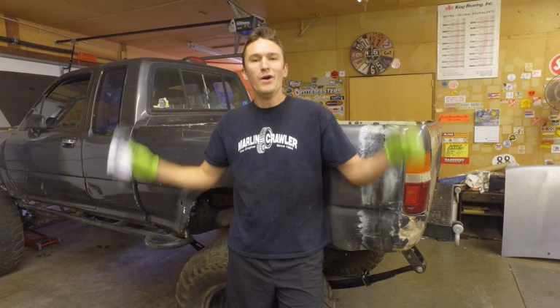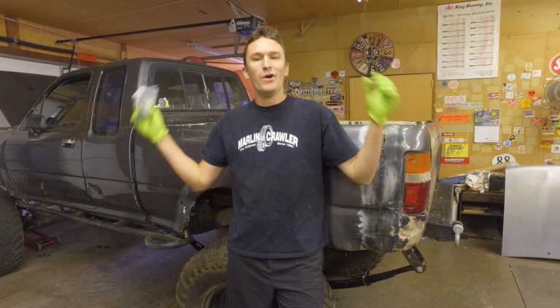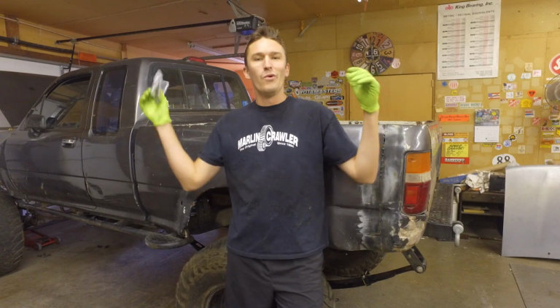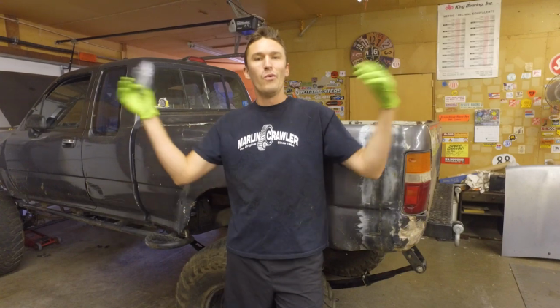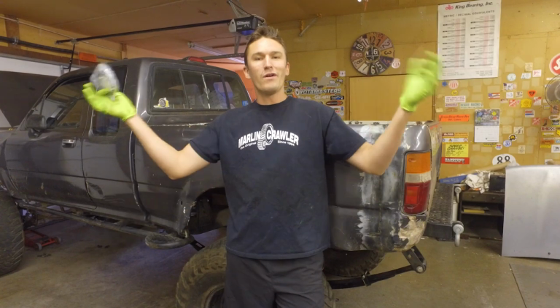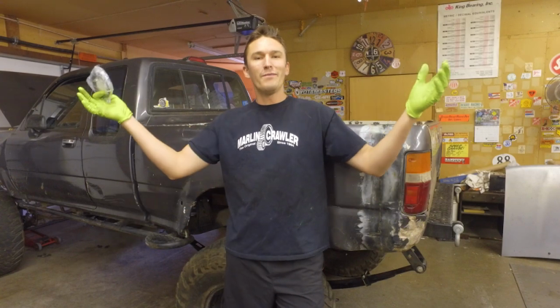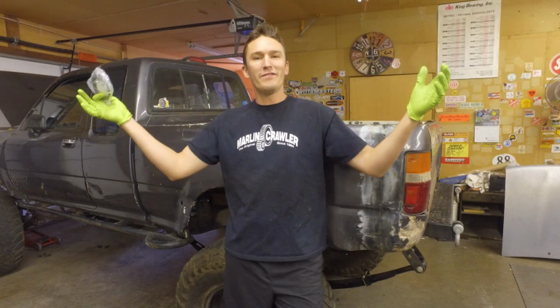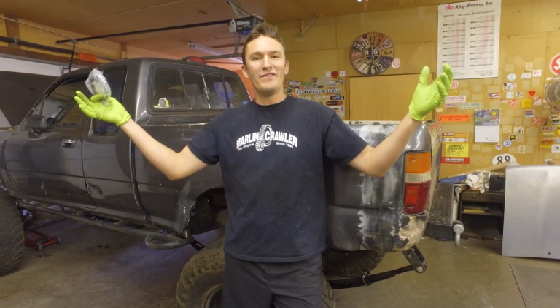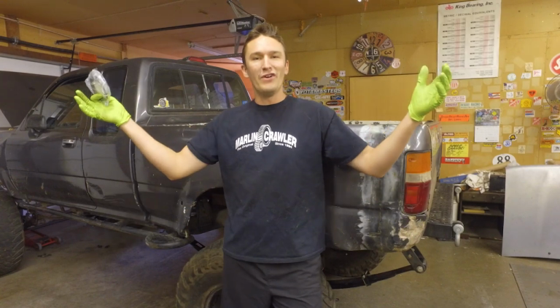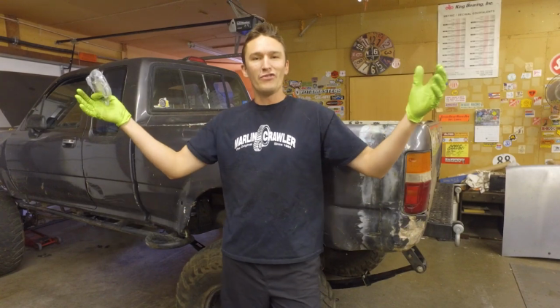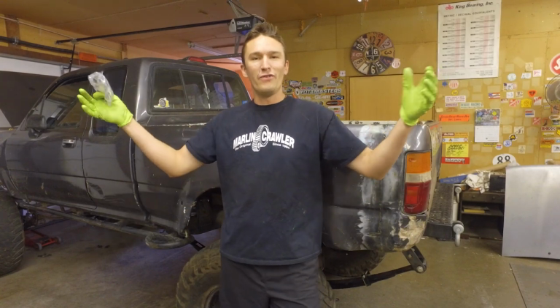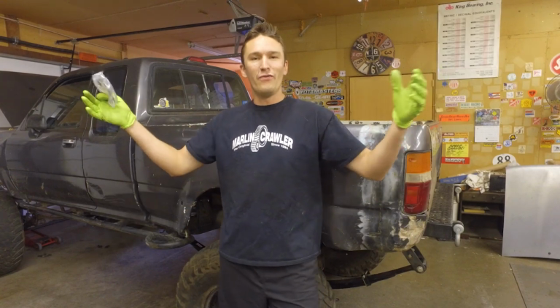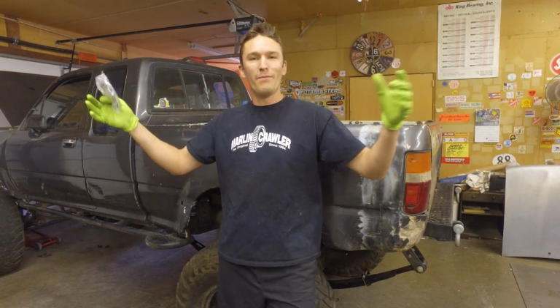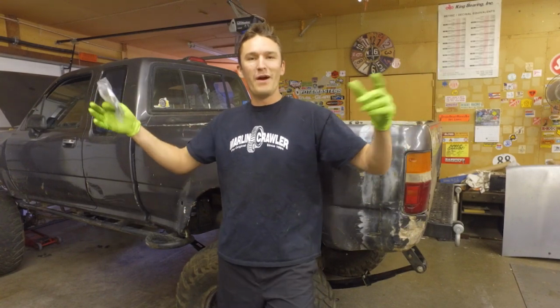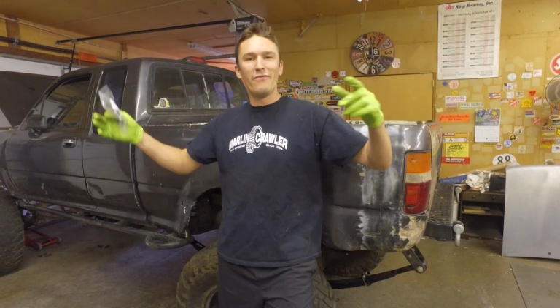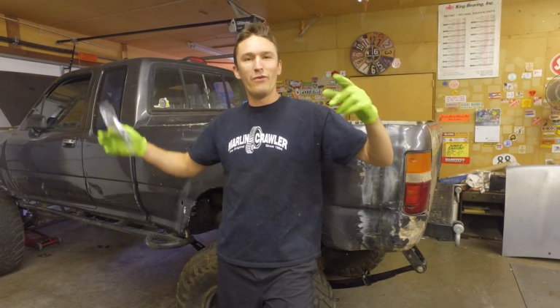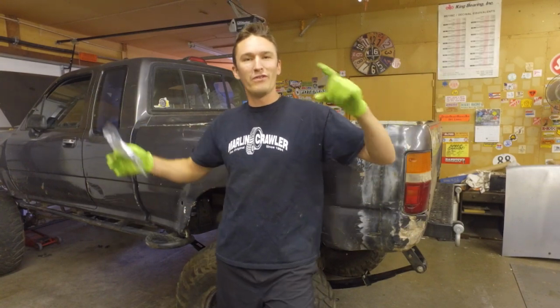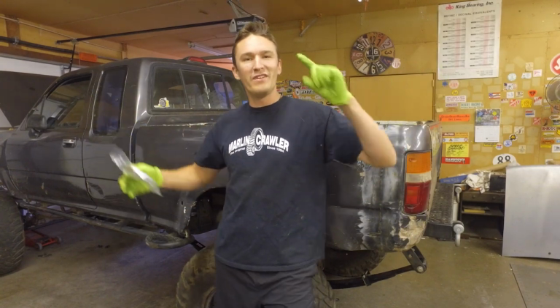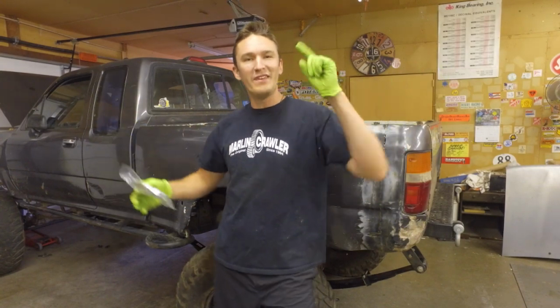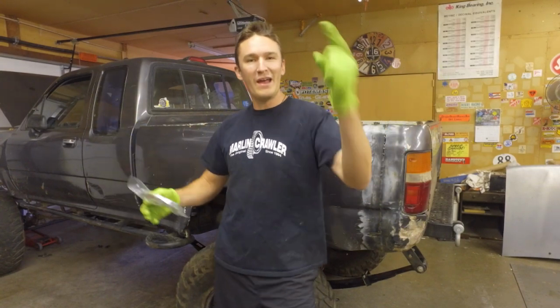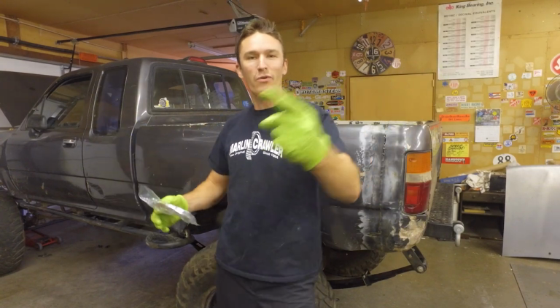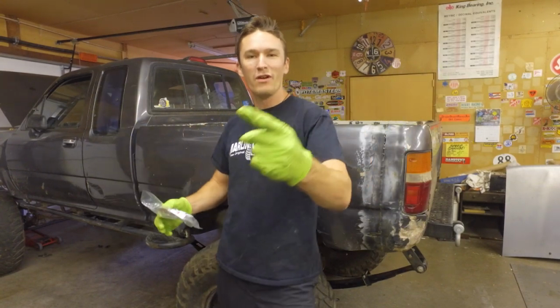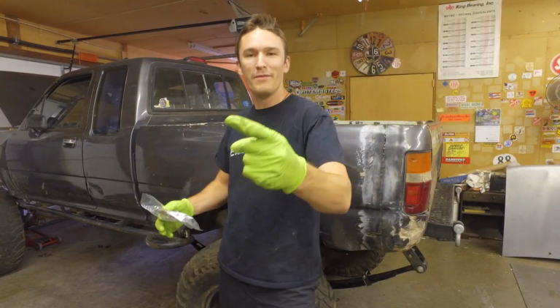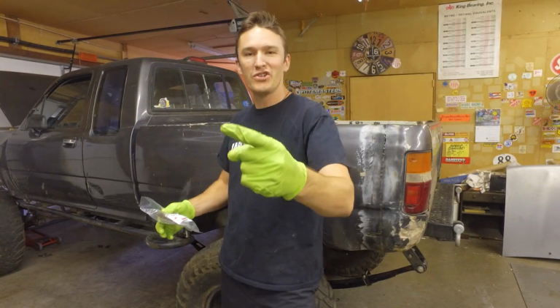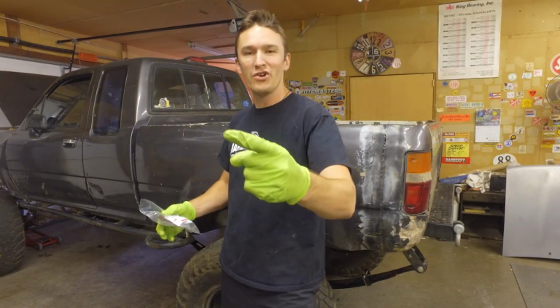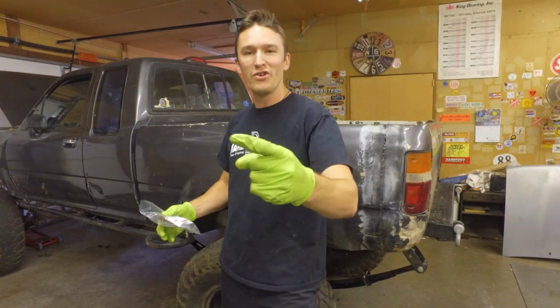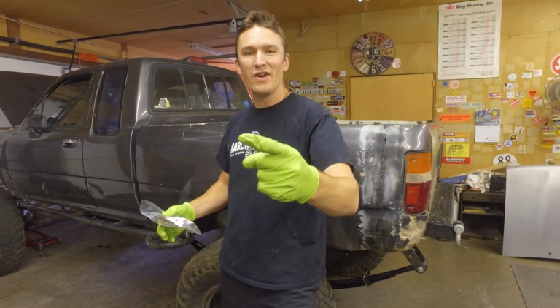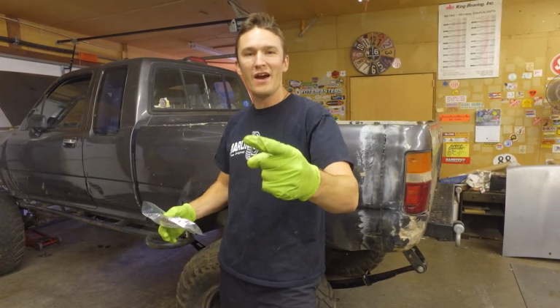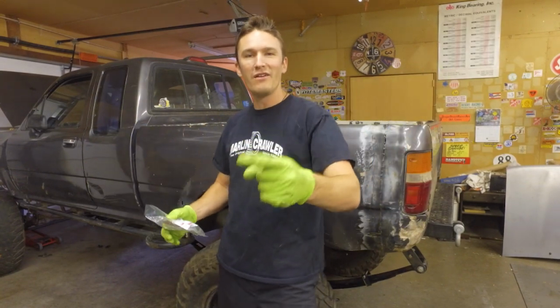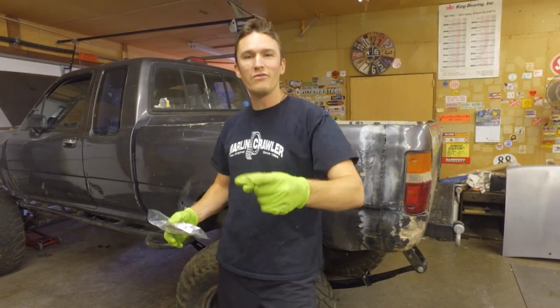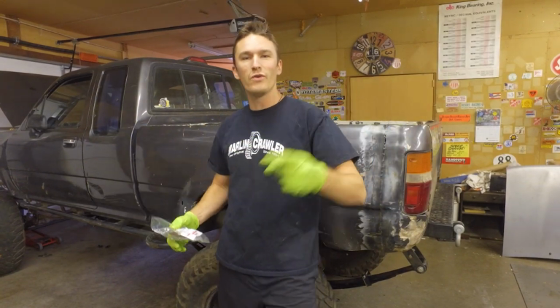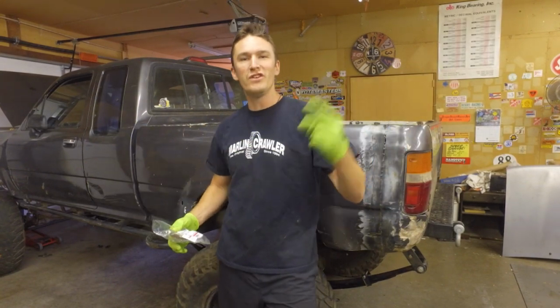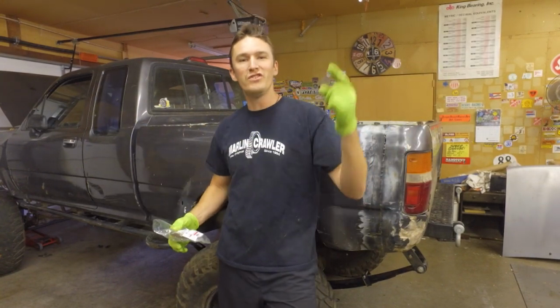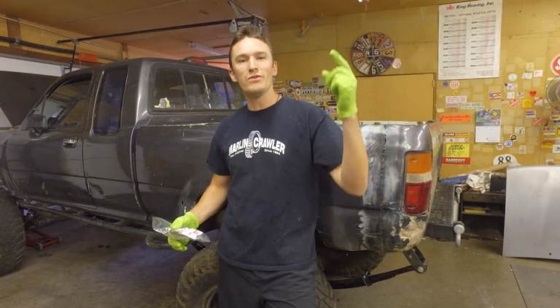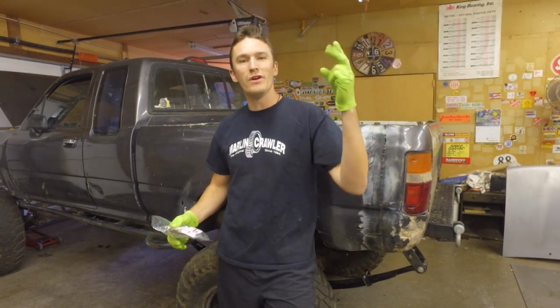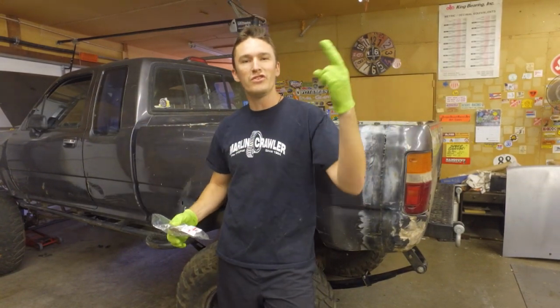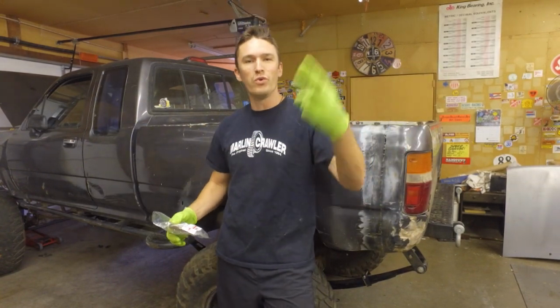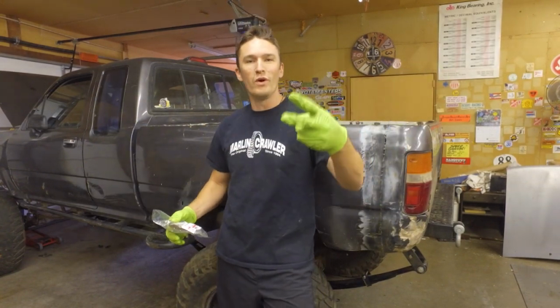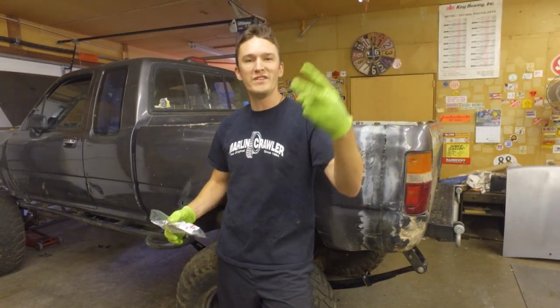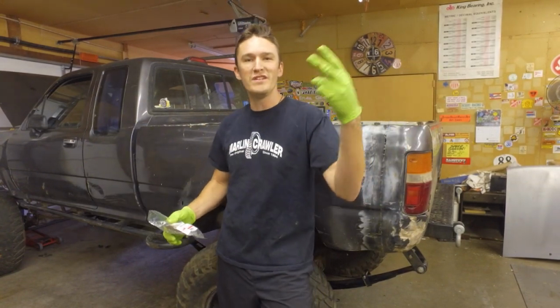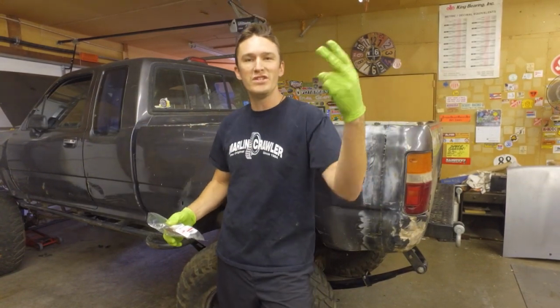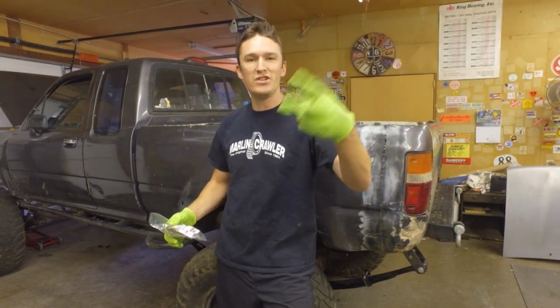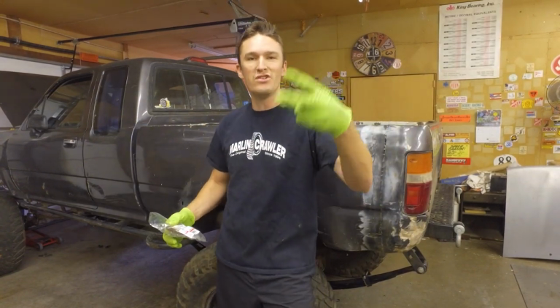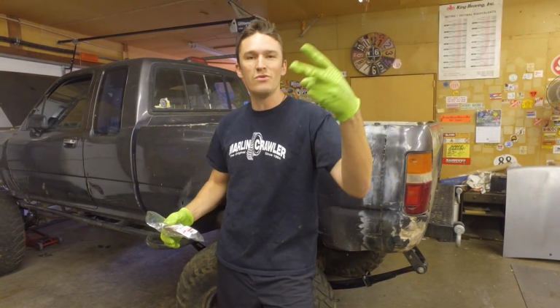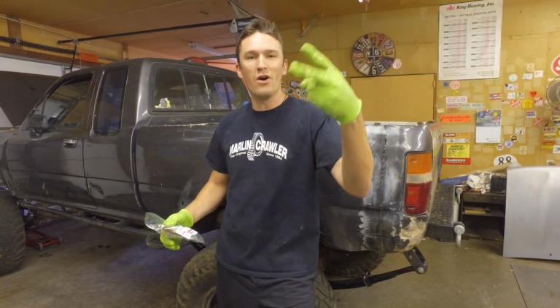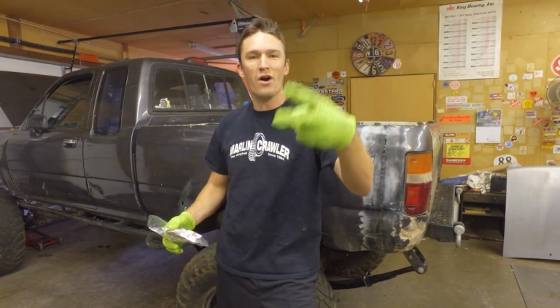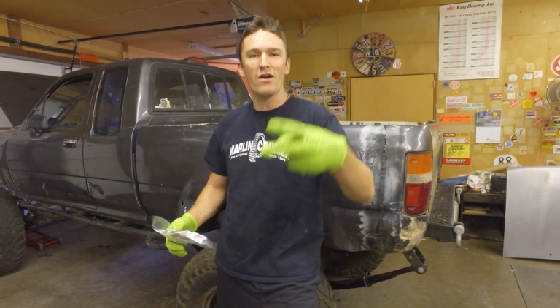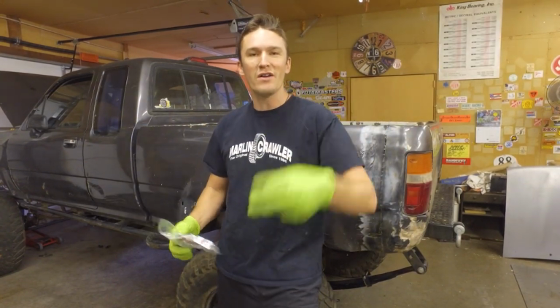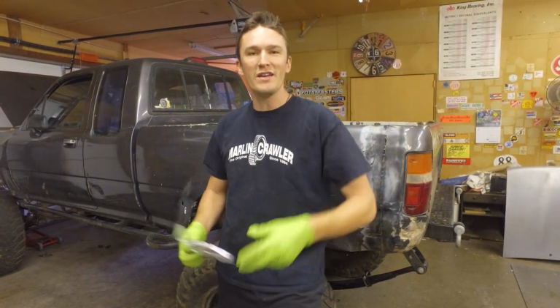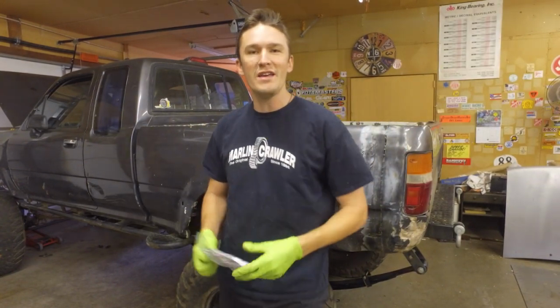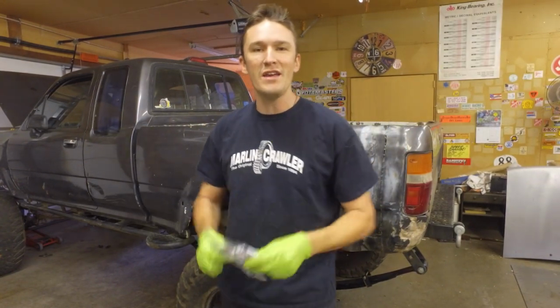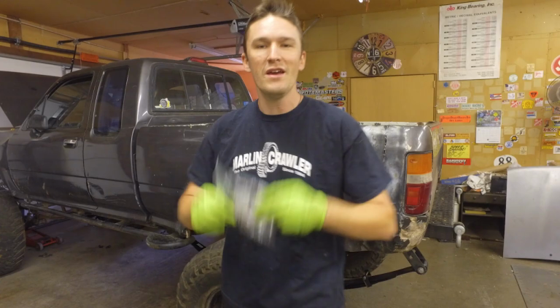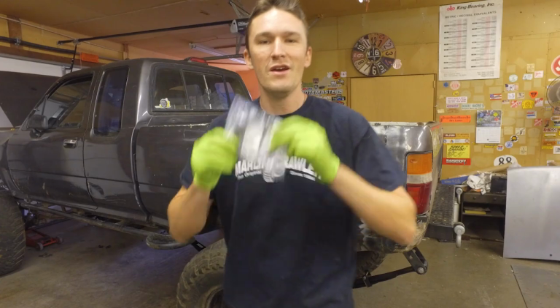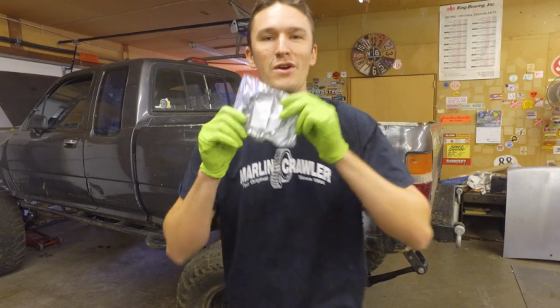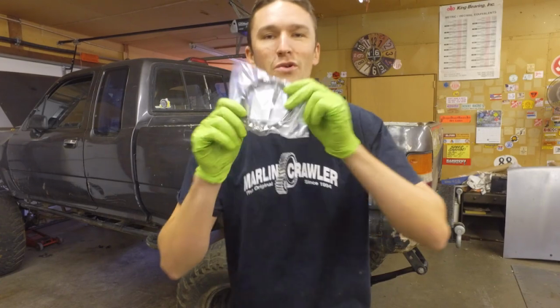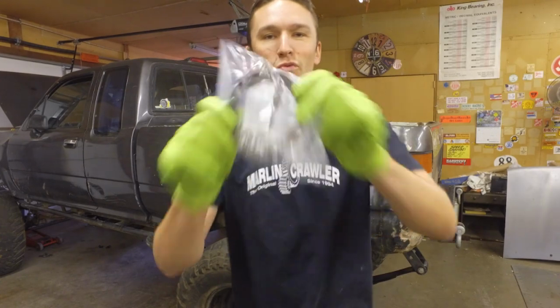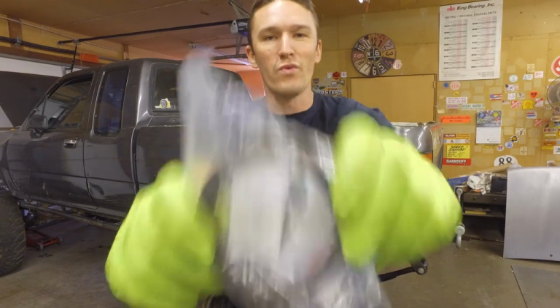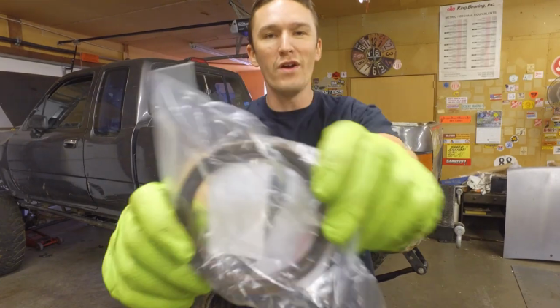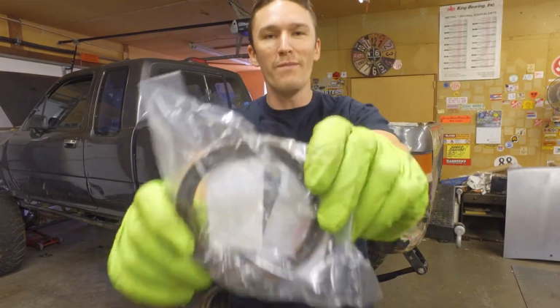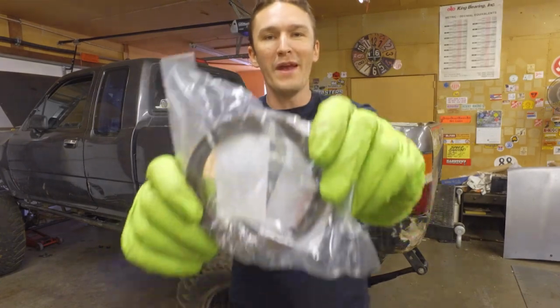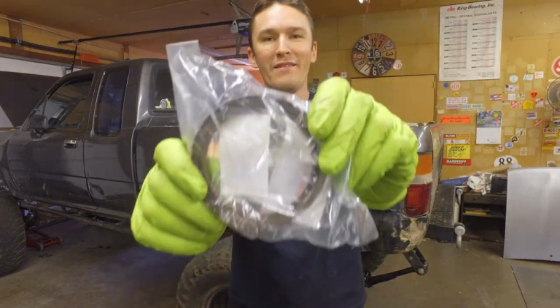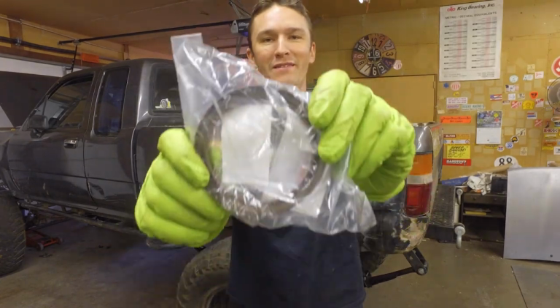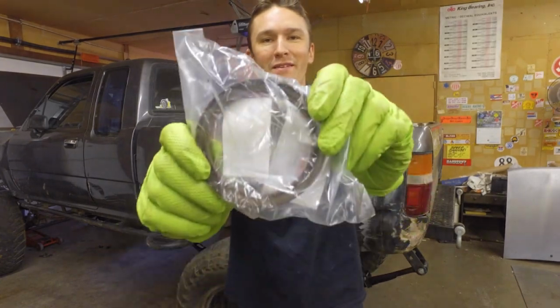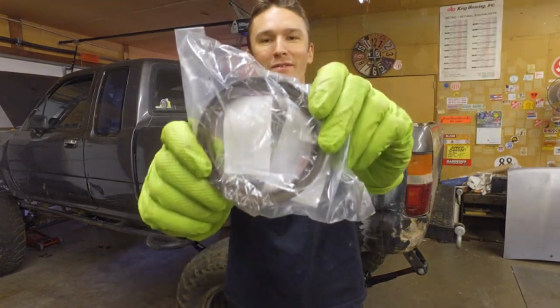Welcome to Snail Trail 4x4. Today we're going to be showing you how to redo a 22RE rear main seal.